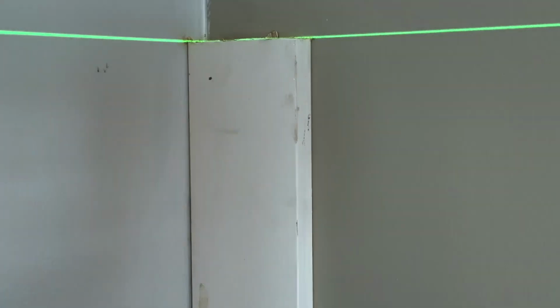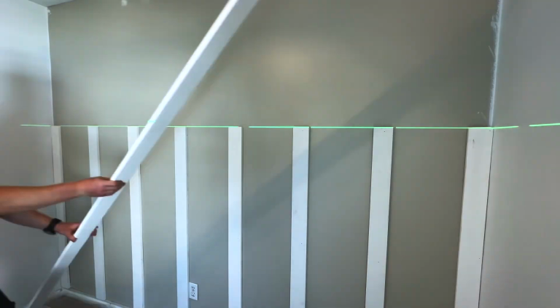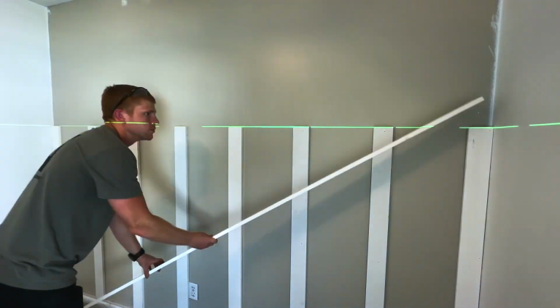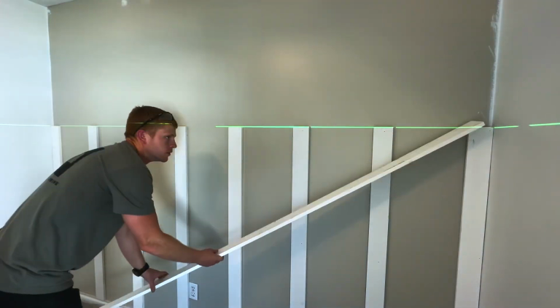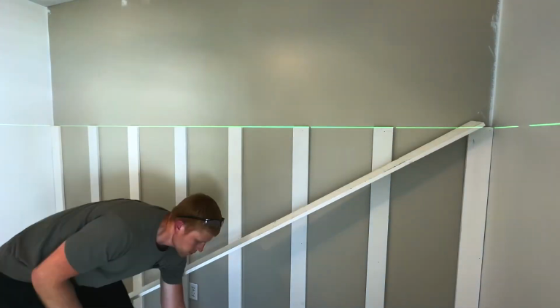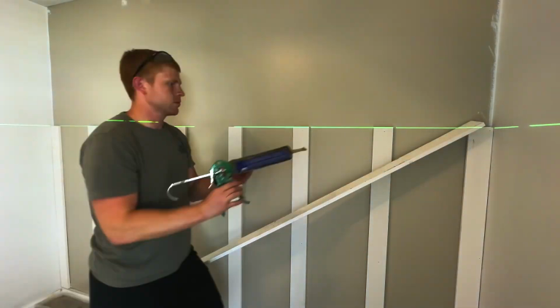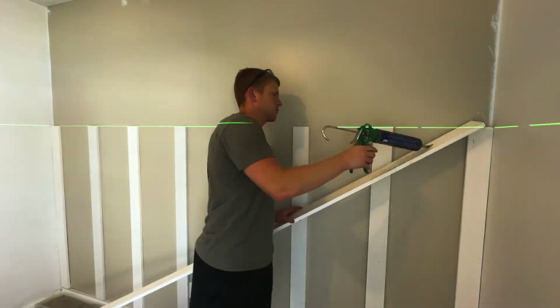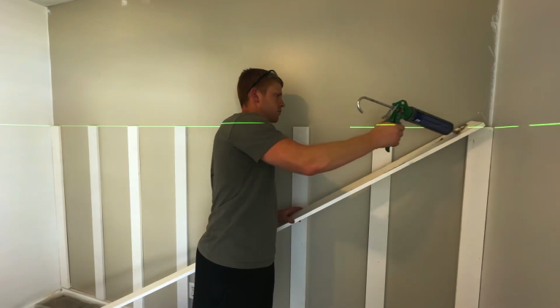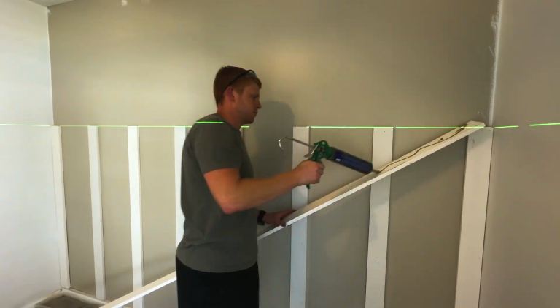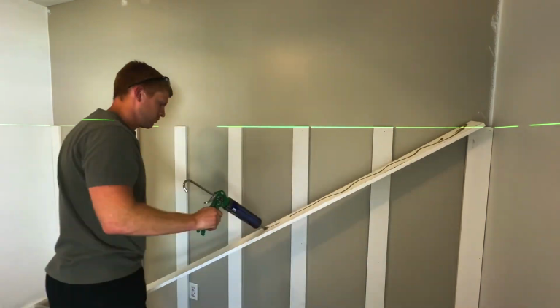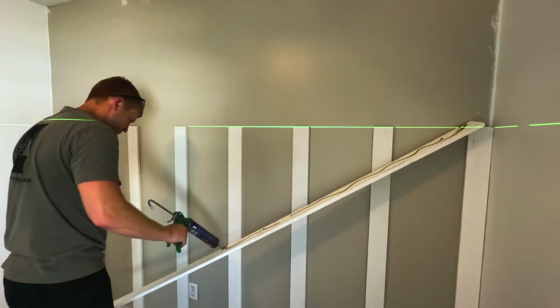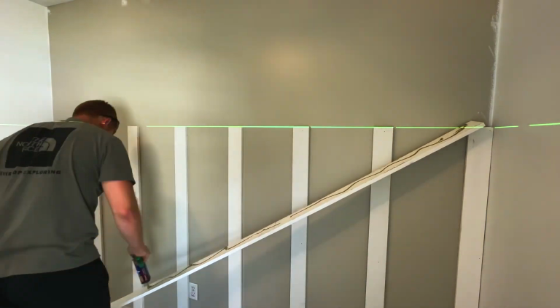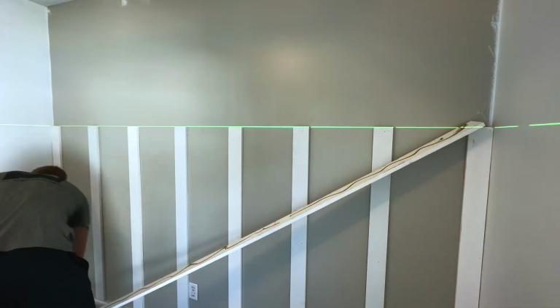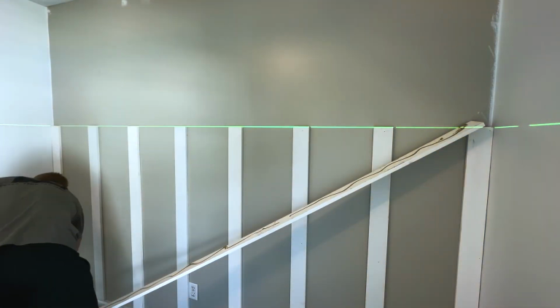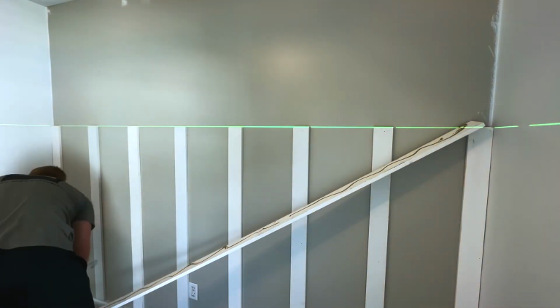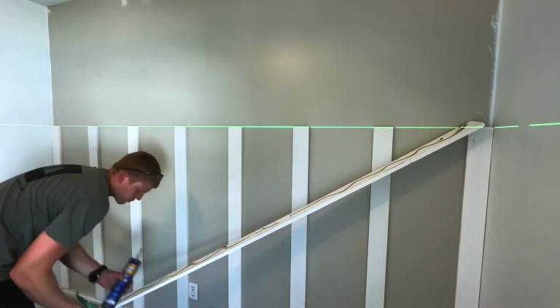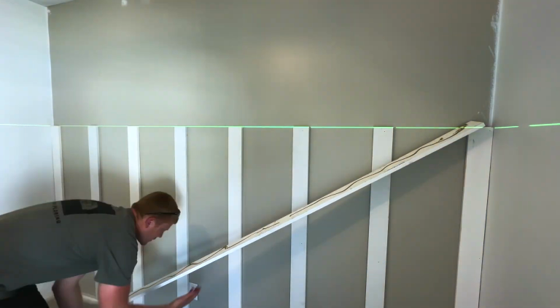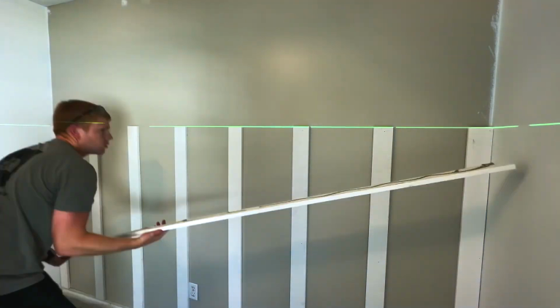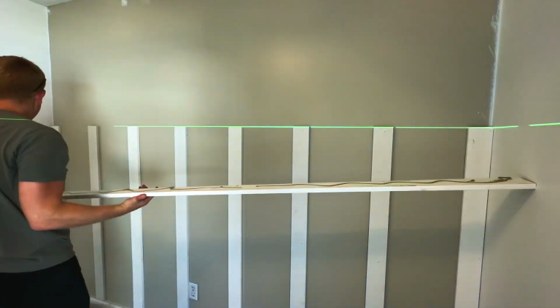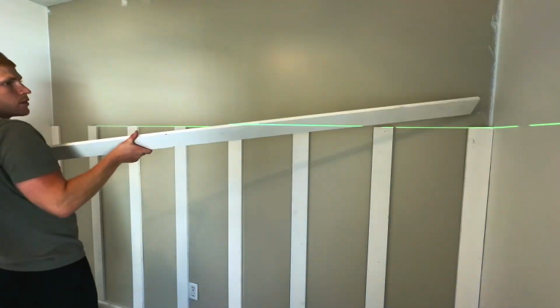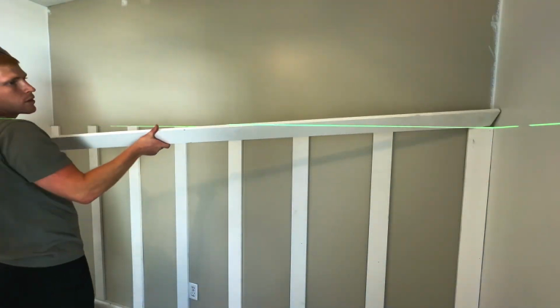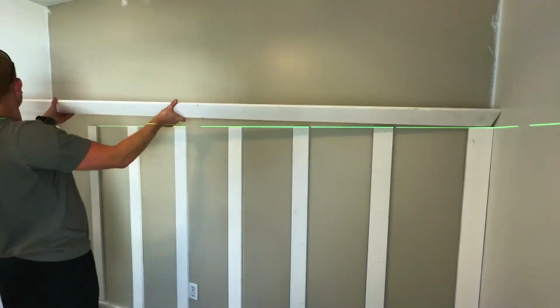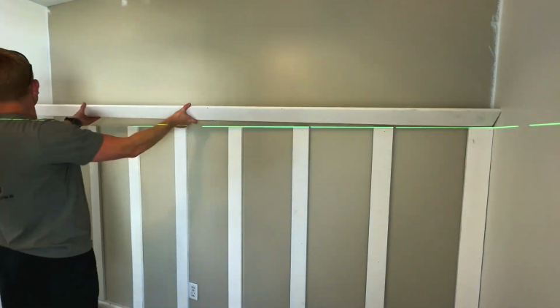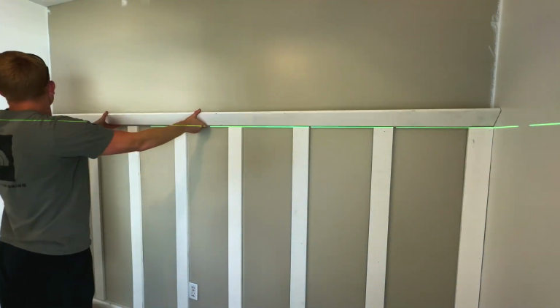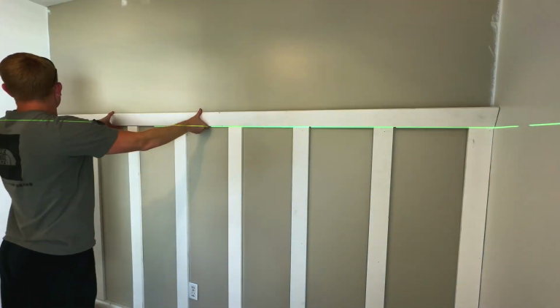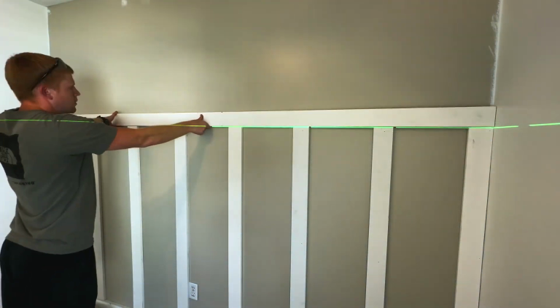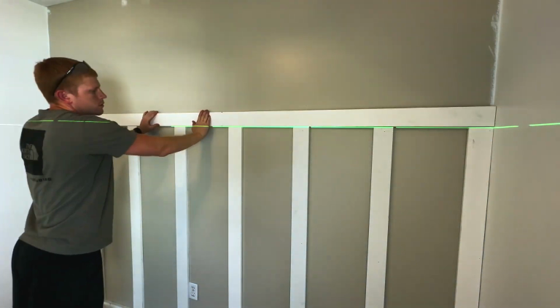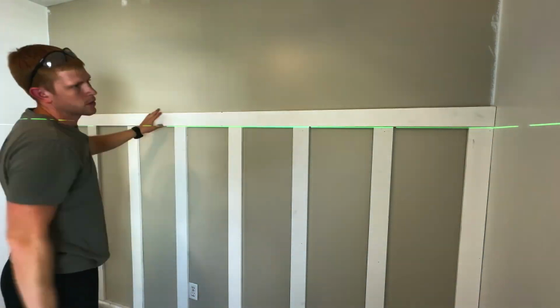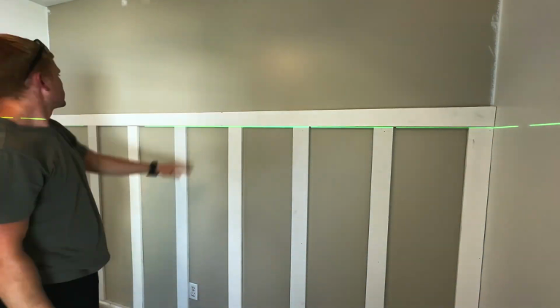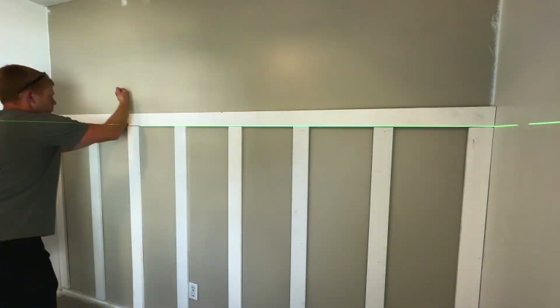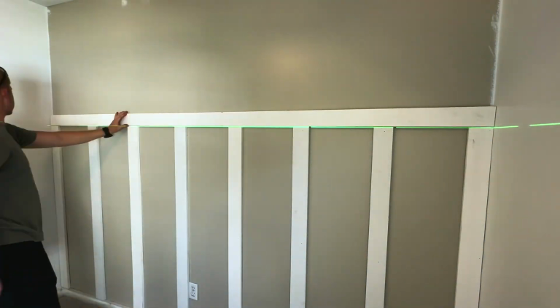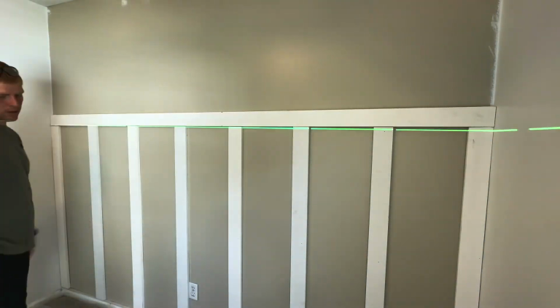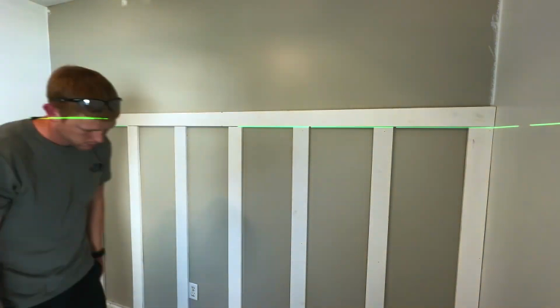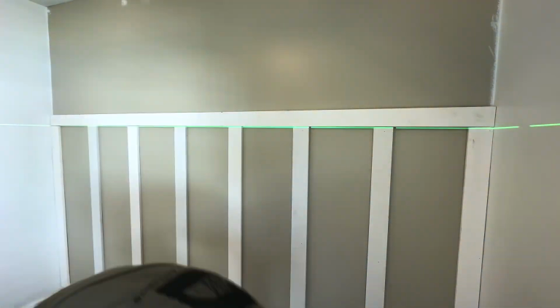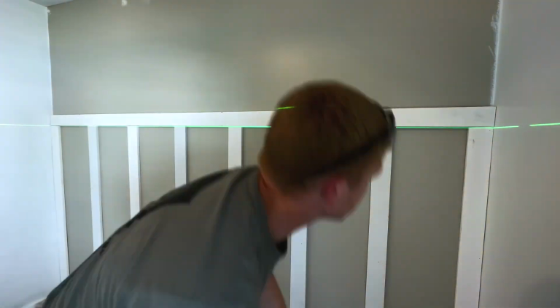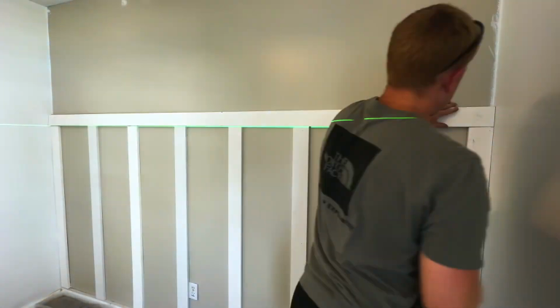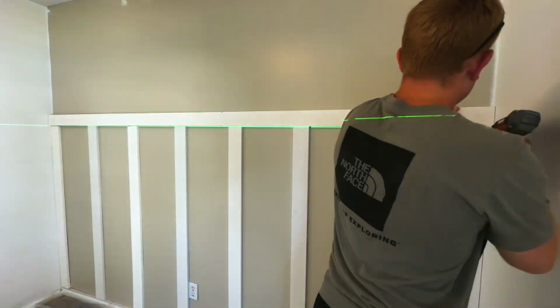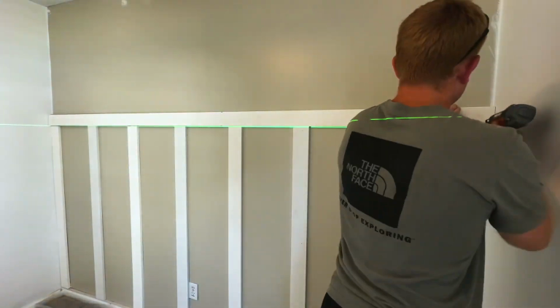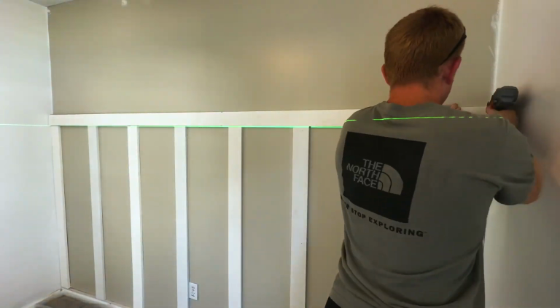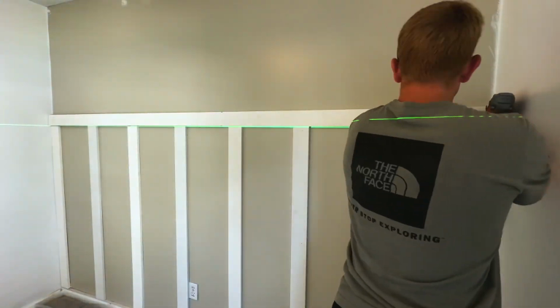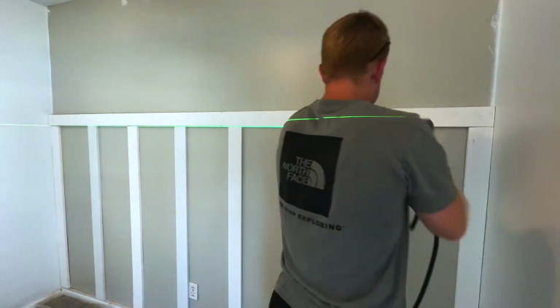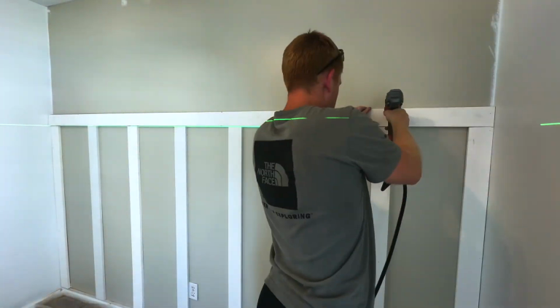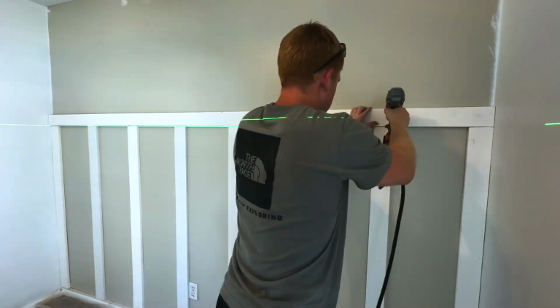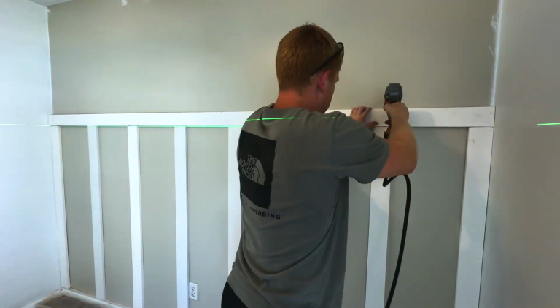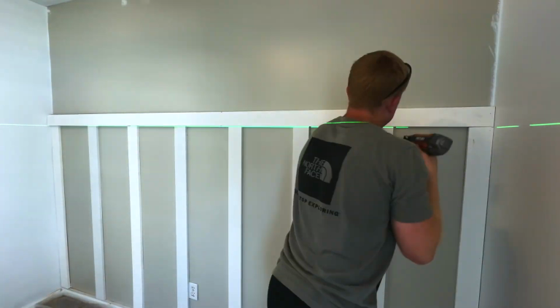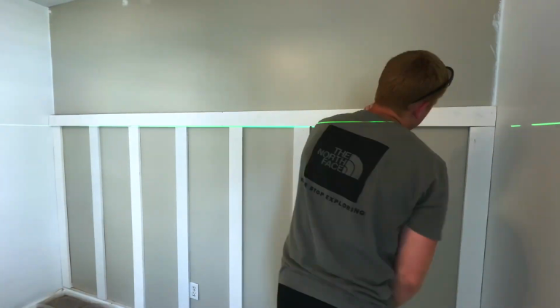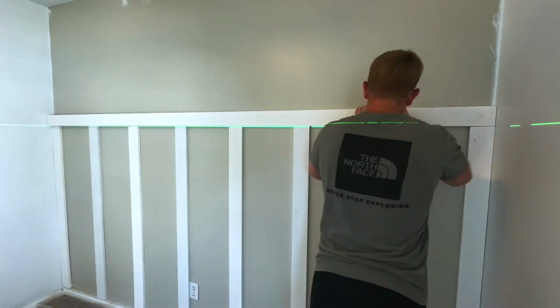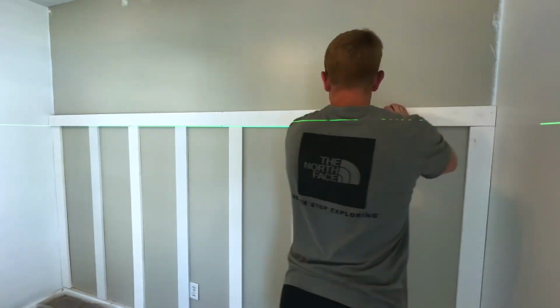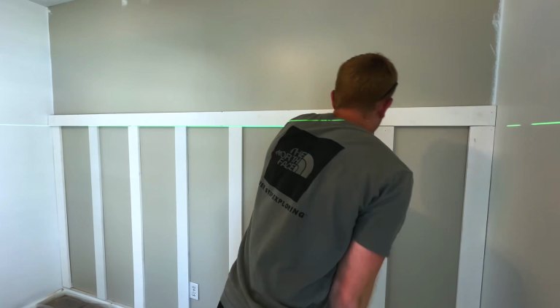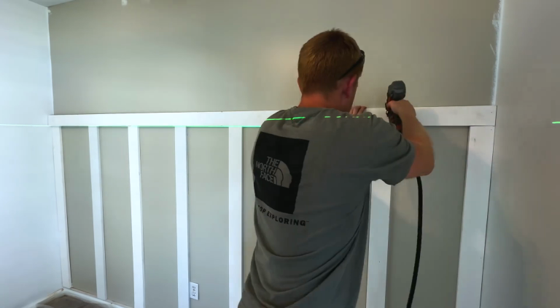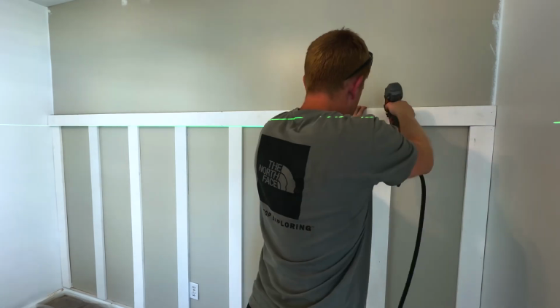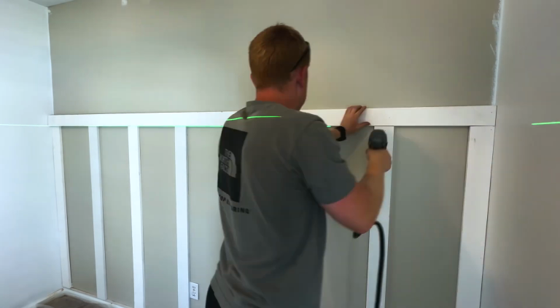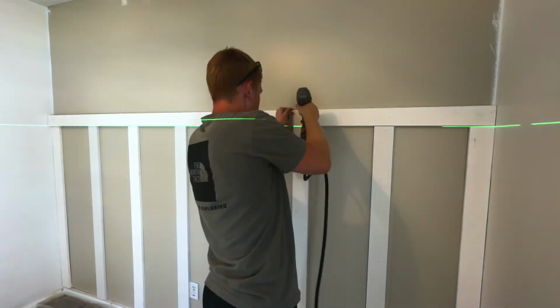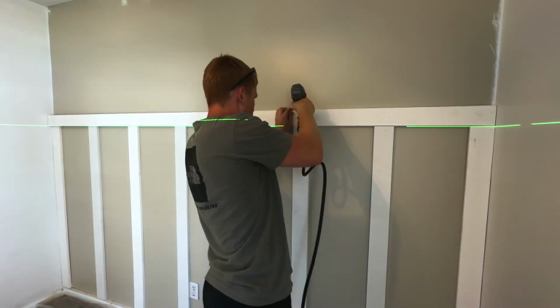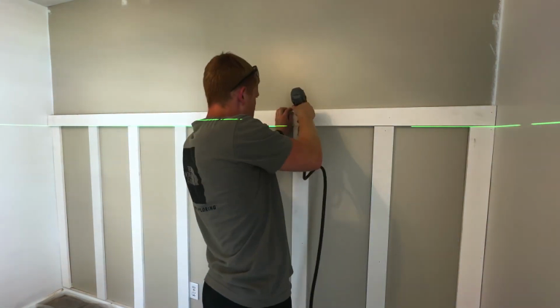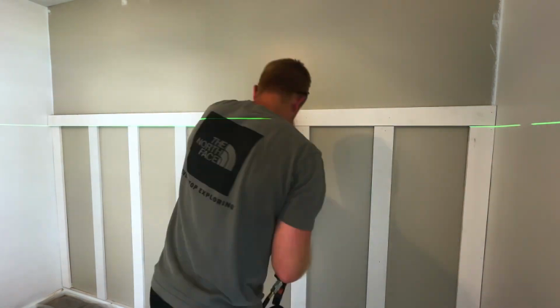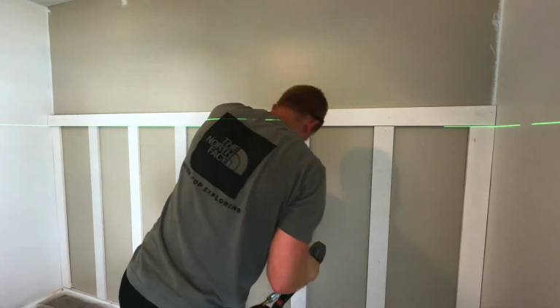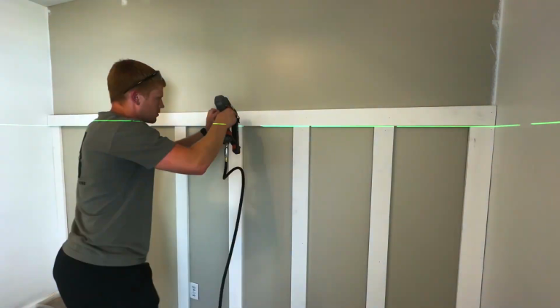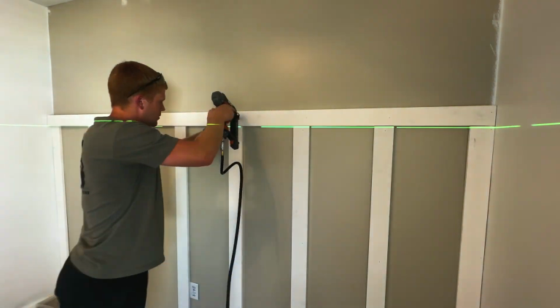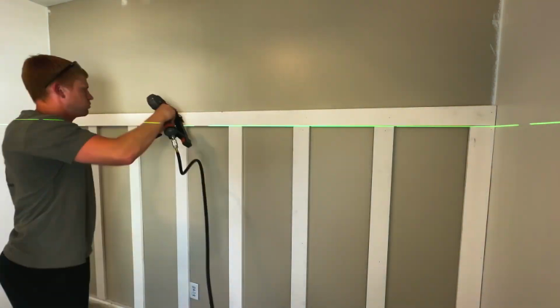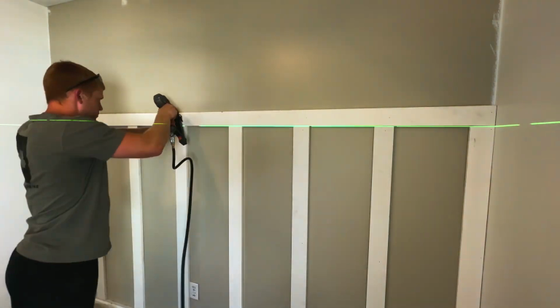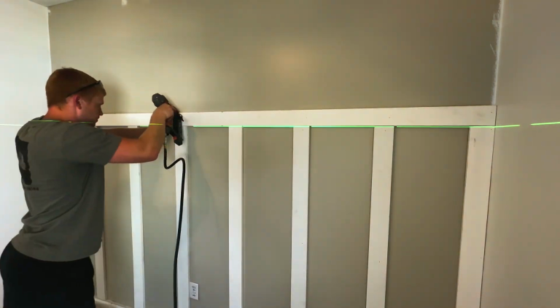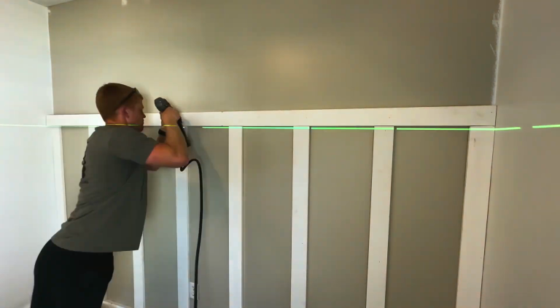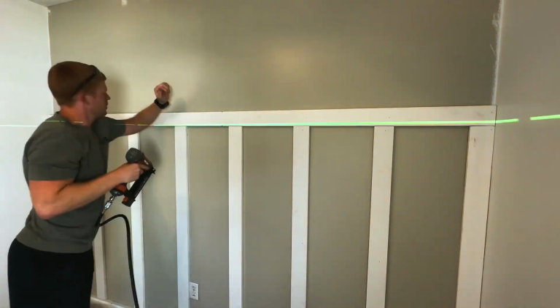Alright, we're back in business. Now it's time for the top piece. Same thing - just putting some construction adhesive on there and pinning it in place.